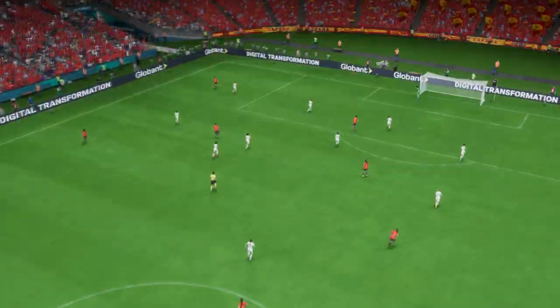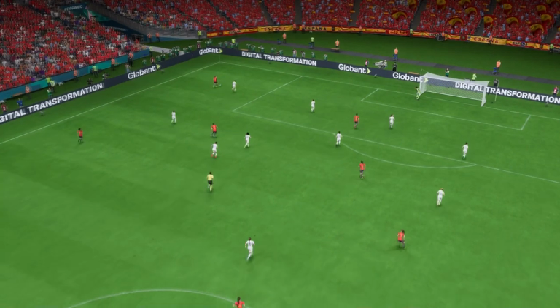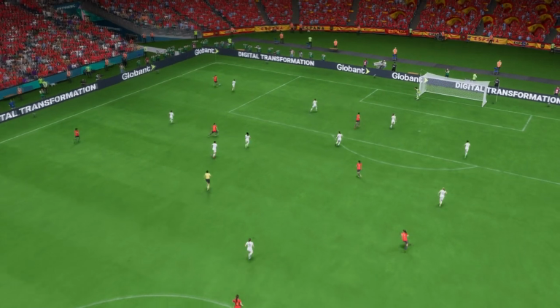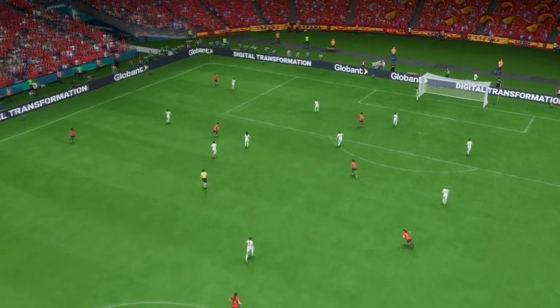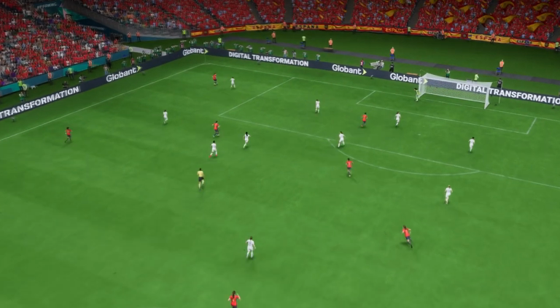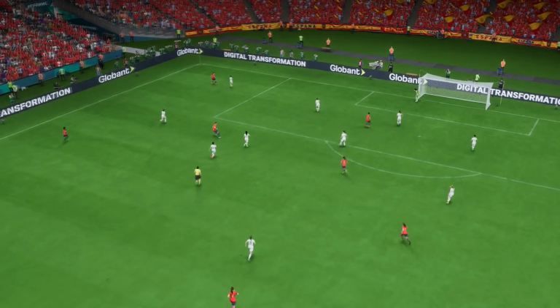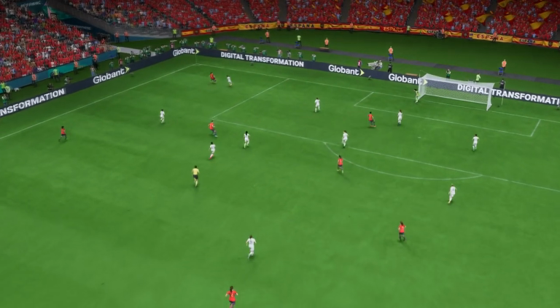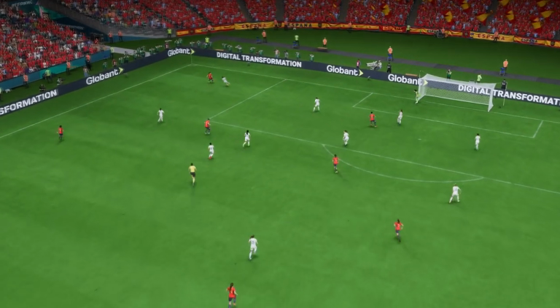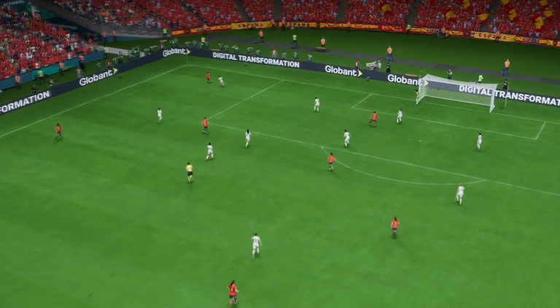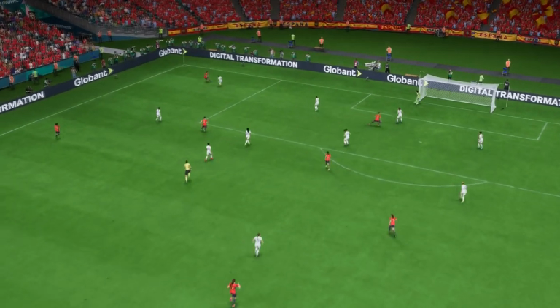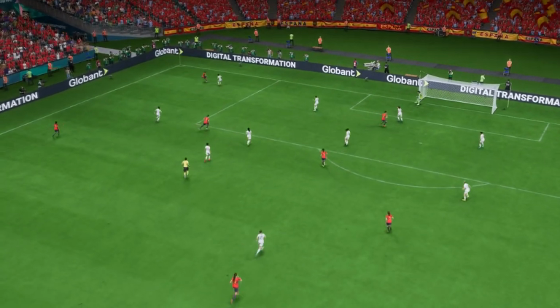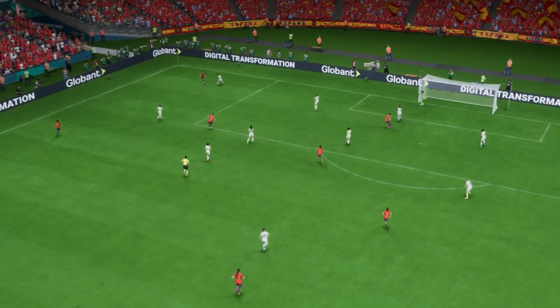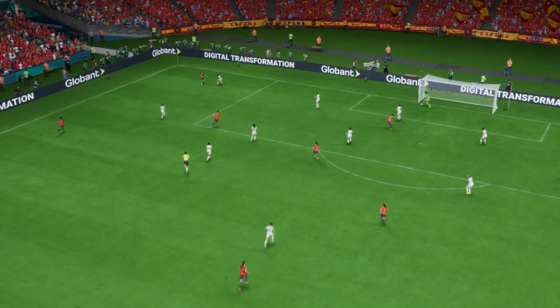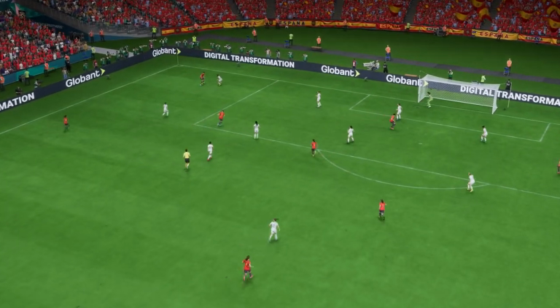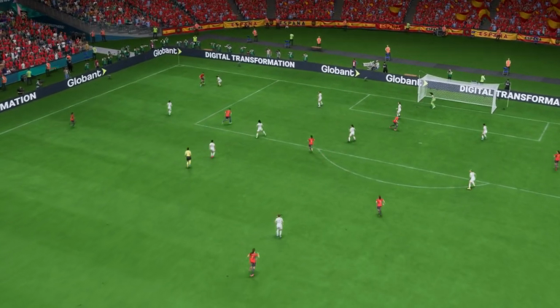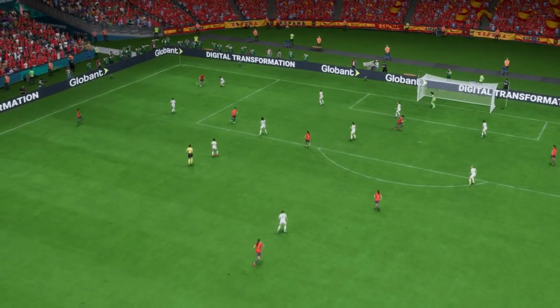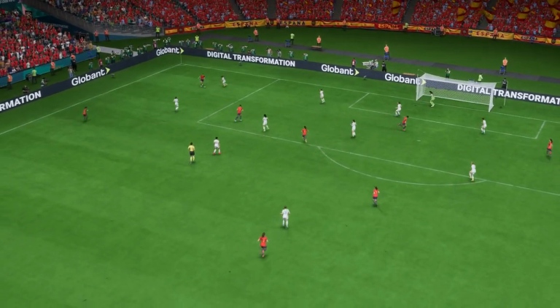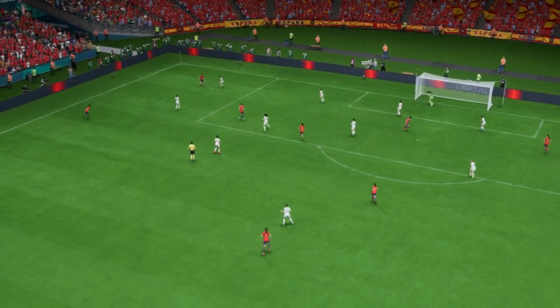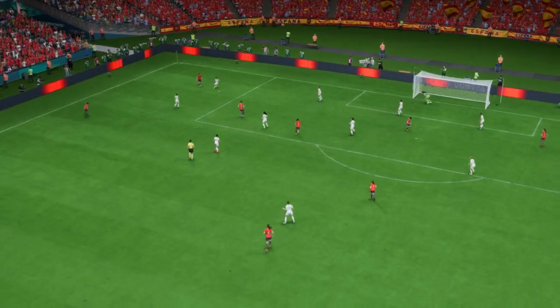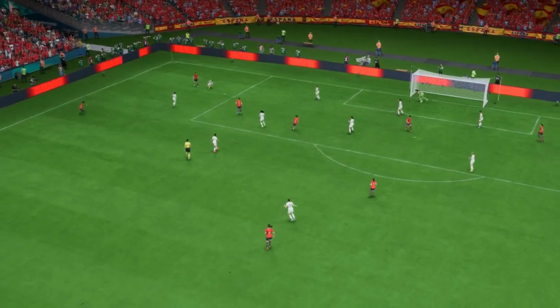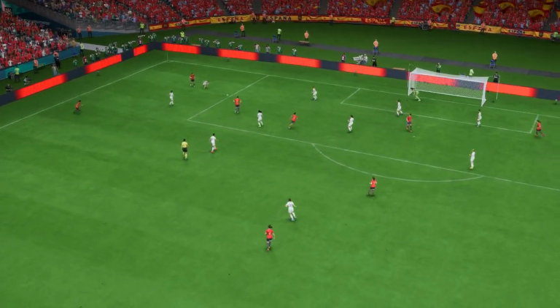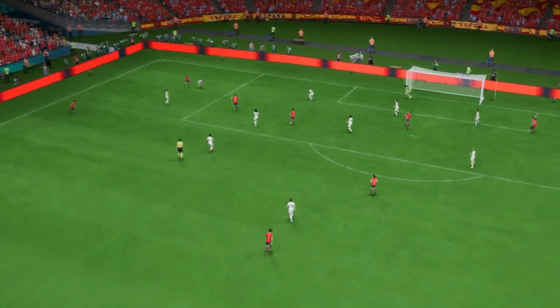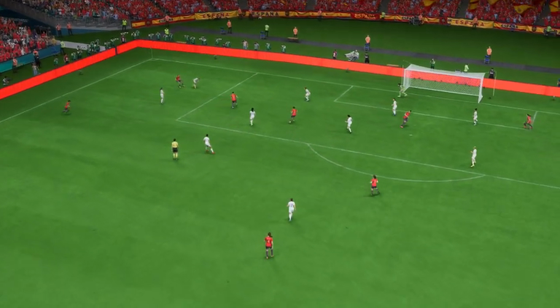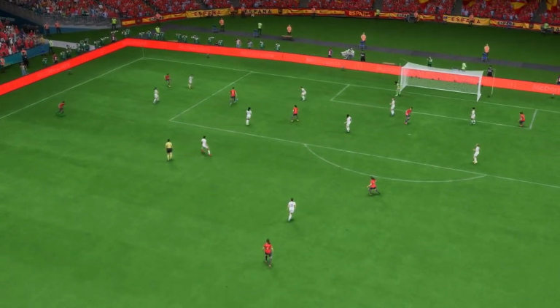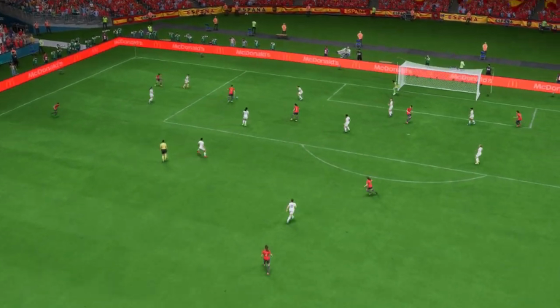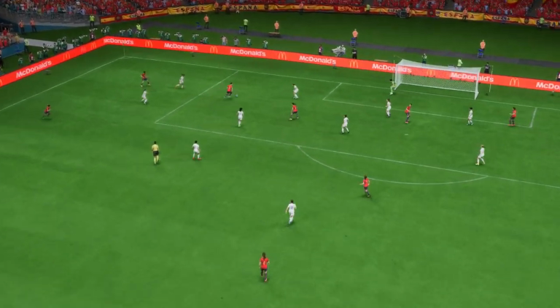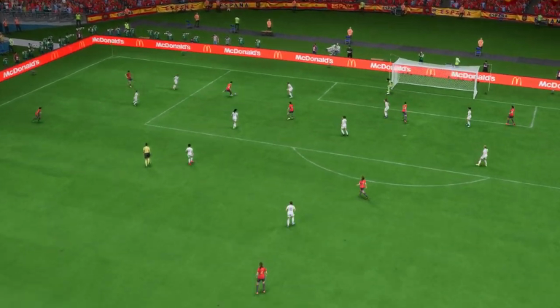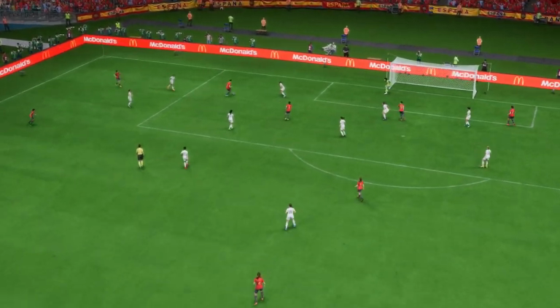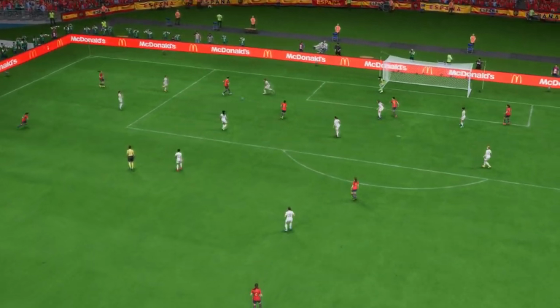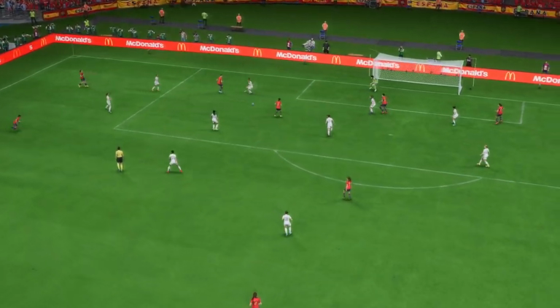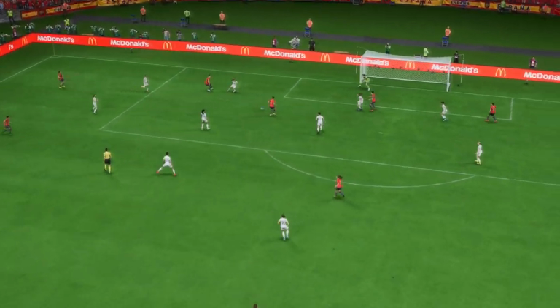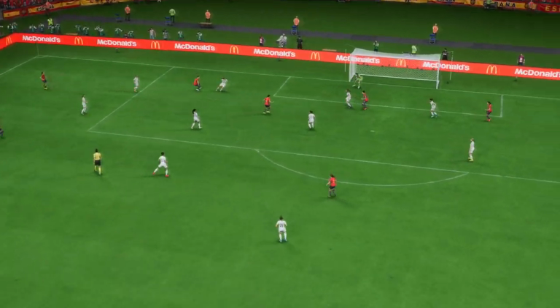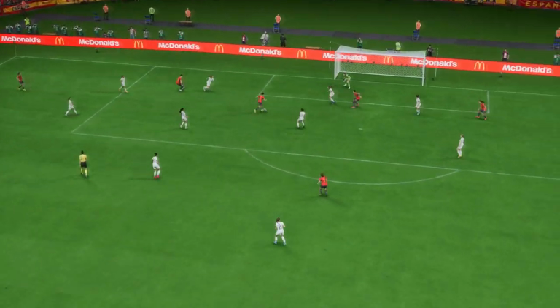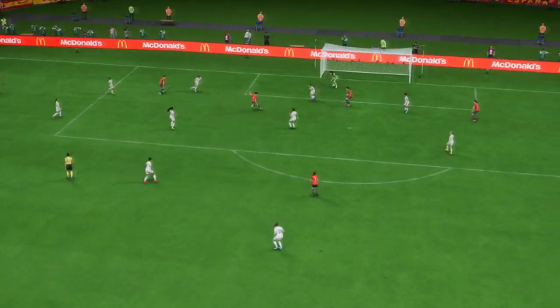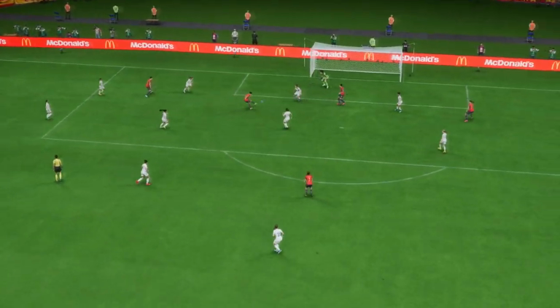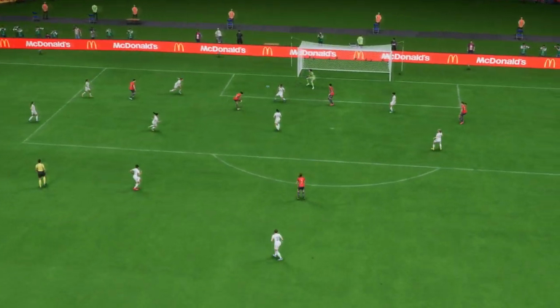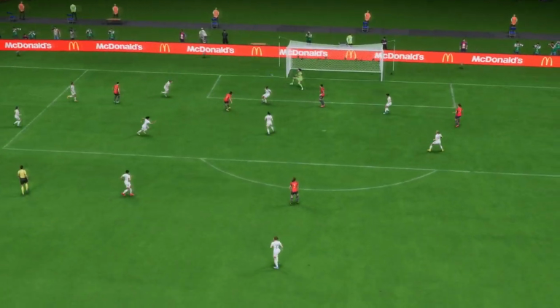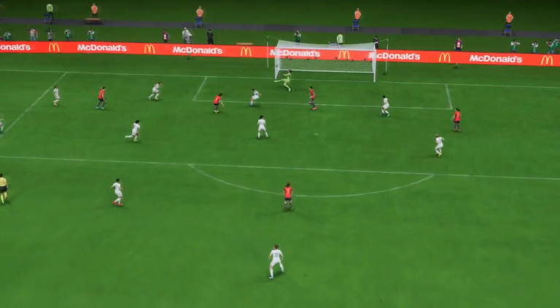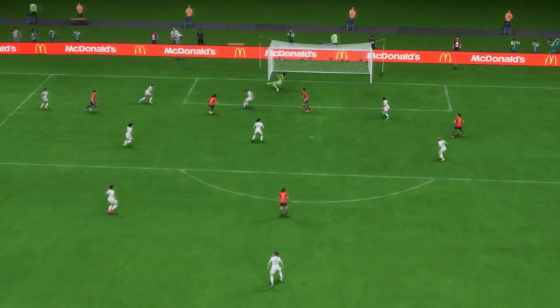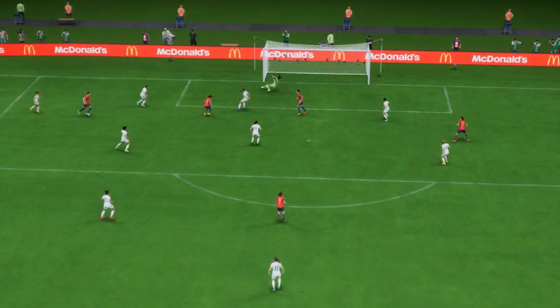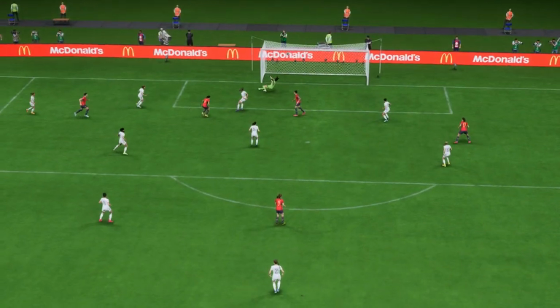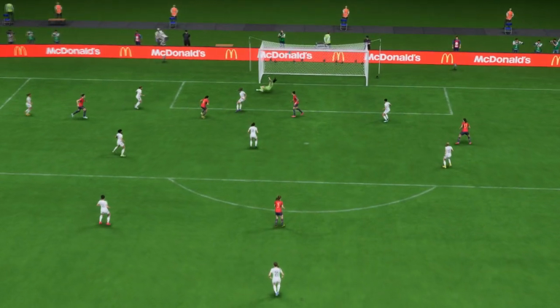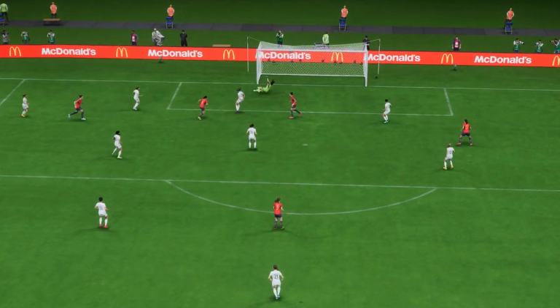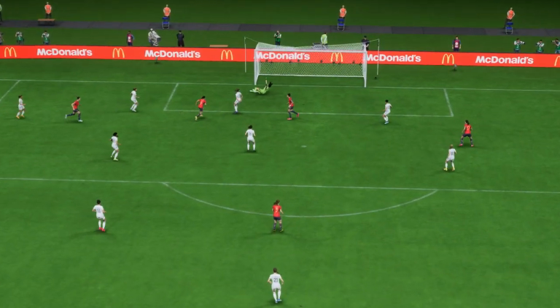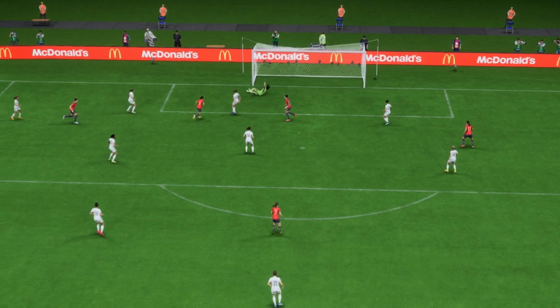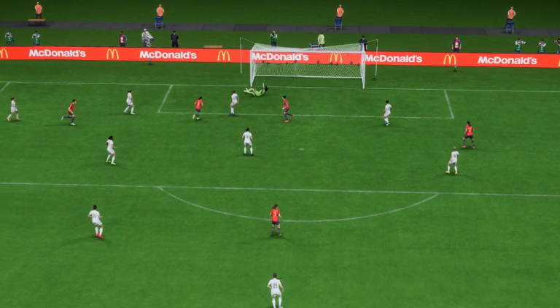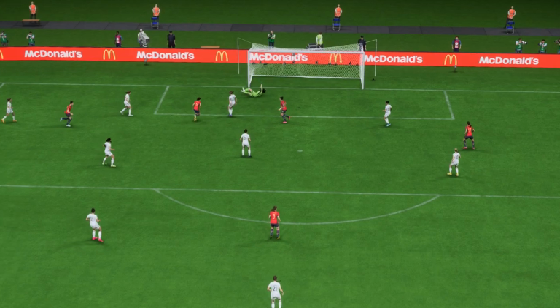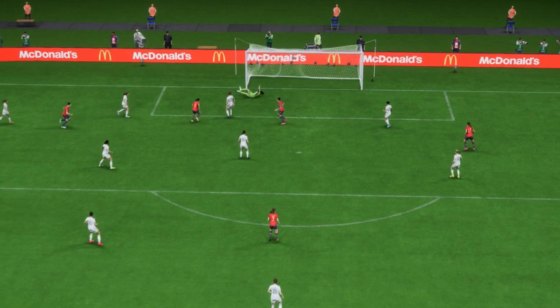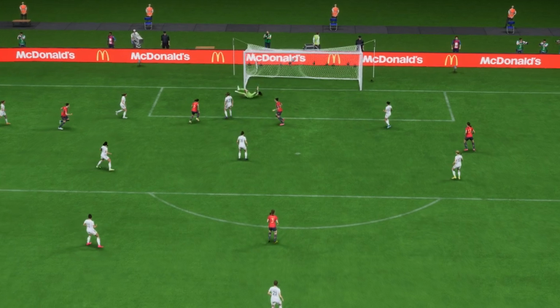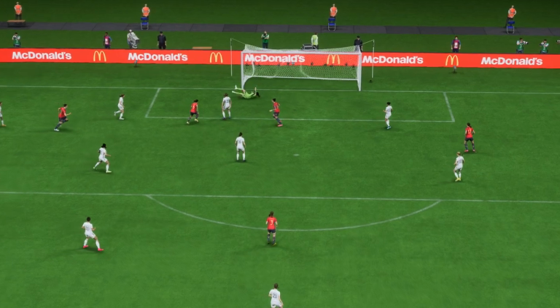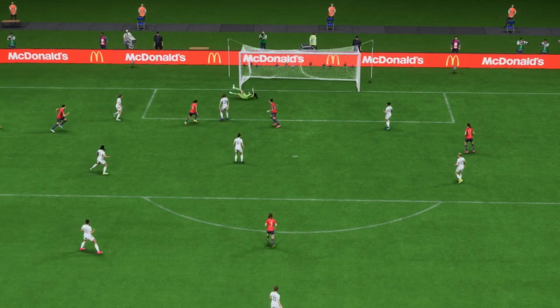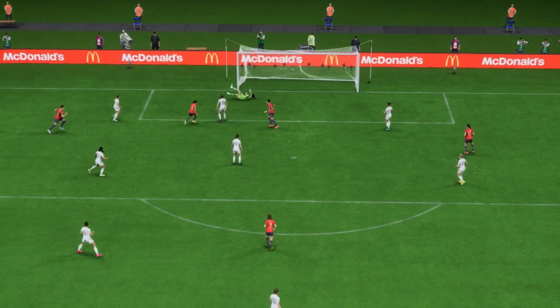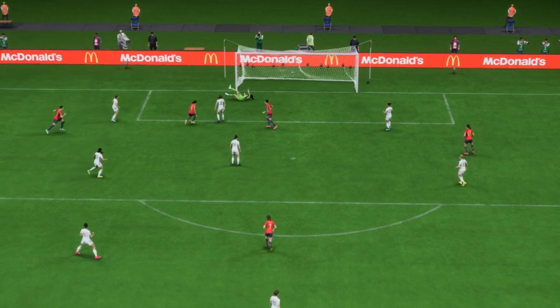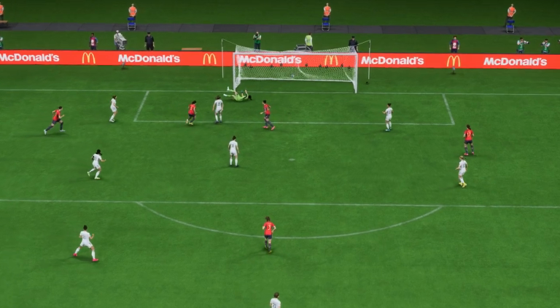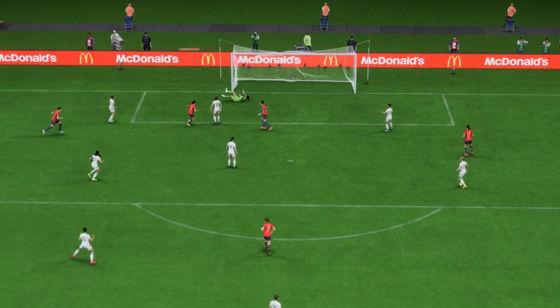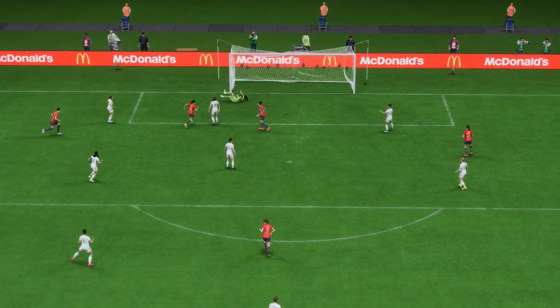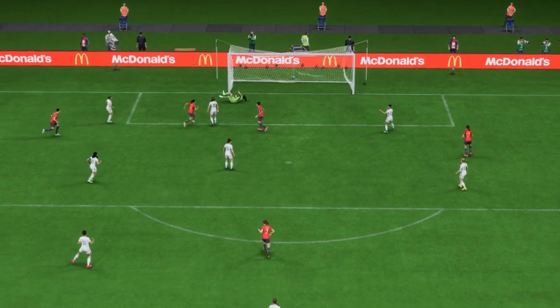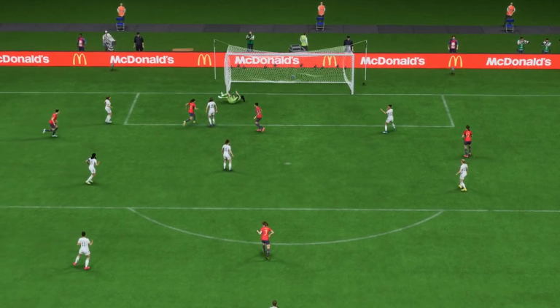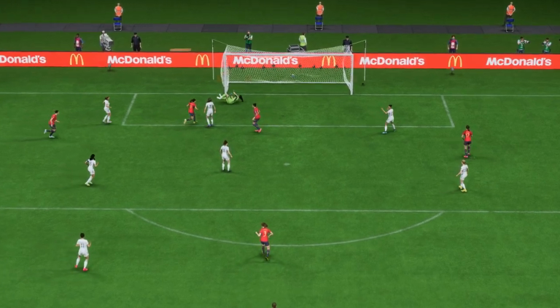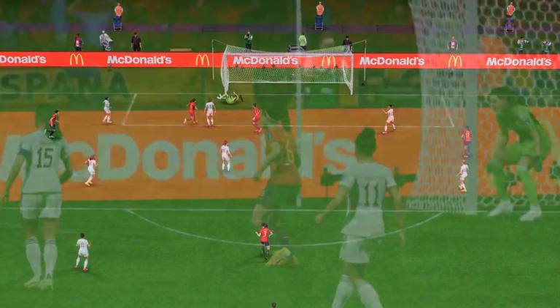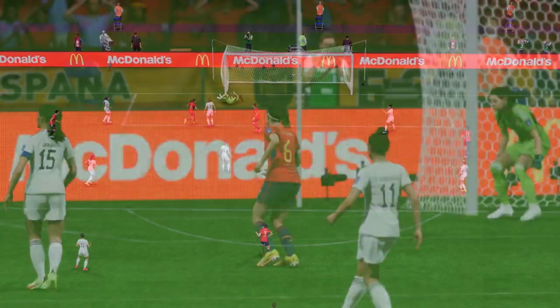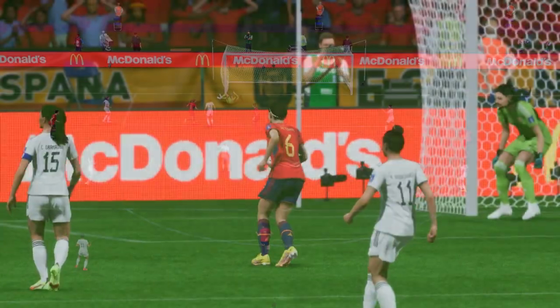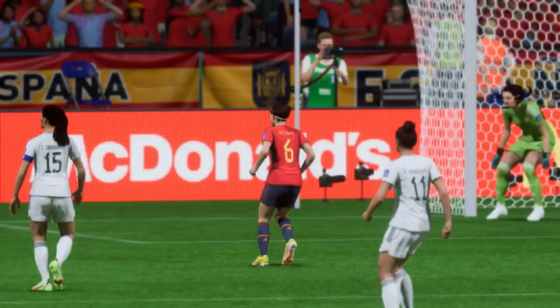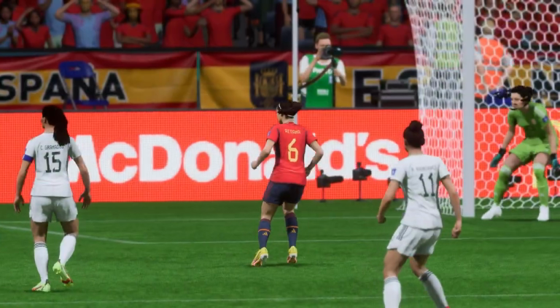Well, here it is again, and all credit to the goal-scorer, but you have to ask questions of the keeper. She's got to have that covered for me. No wonder she's frustrated with herself.